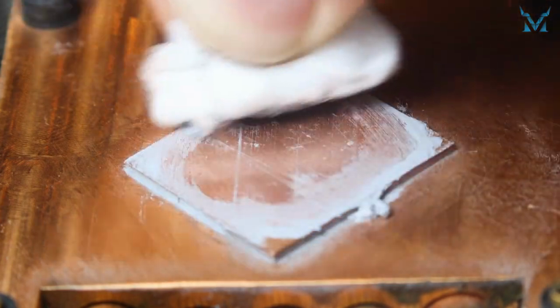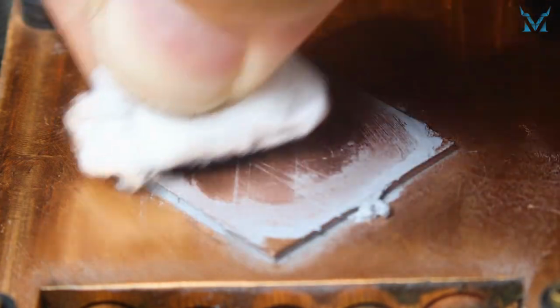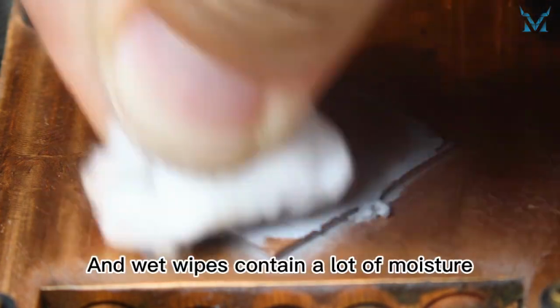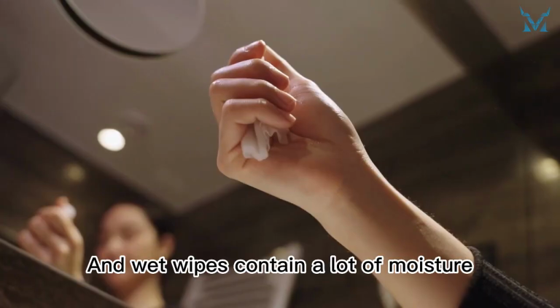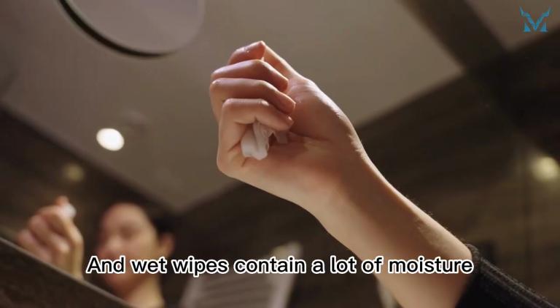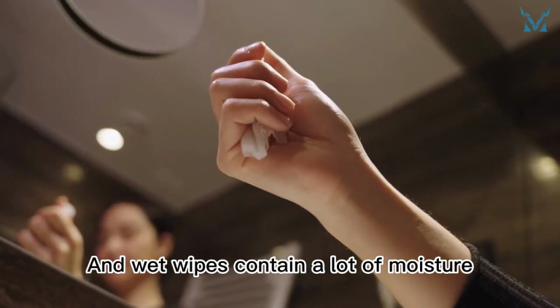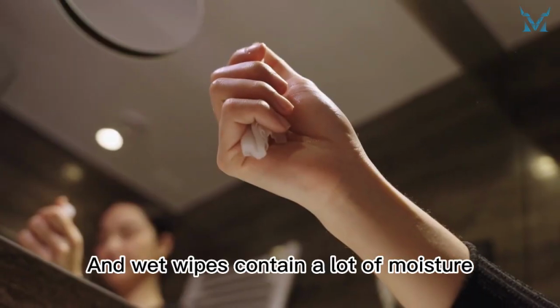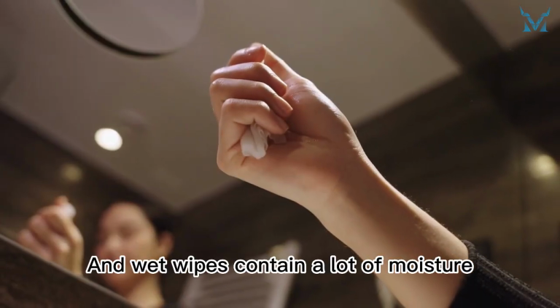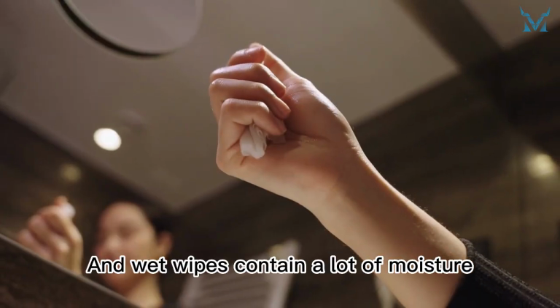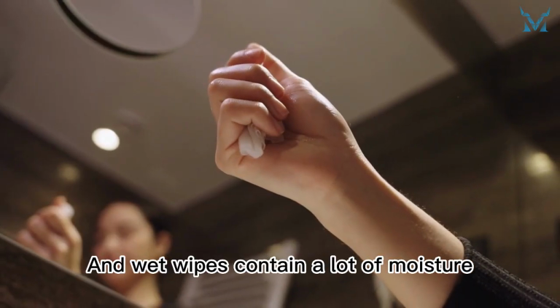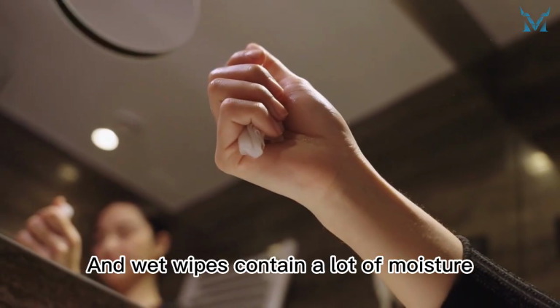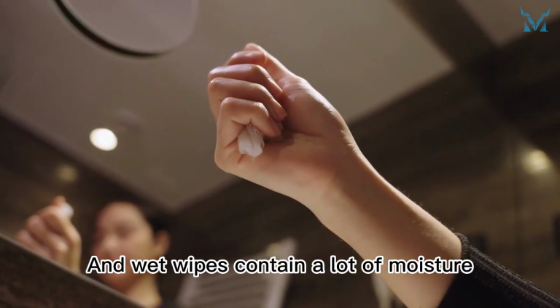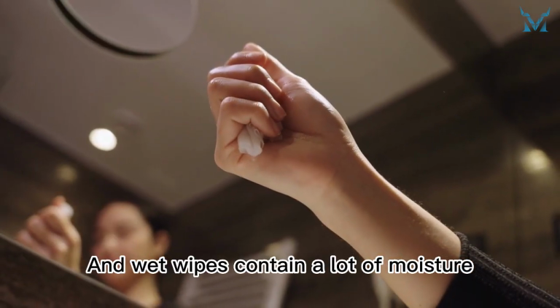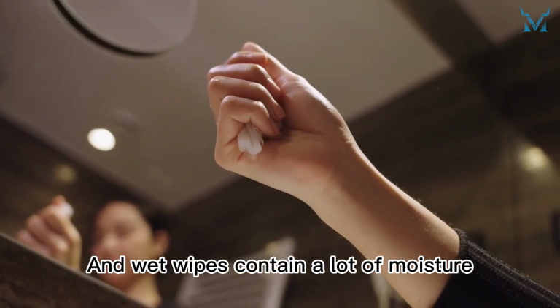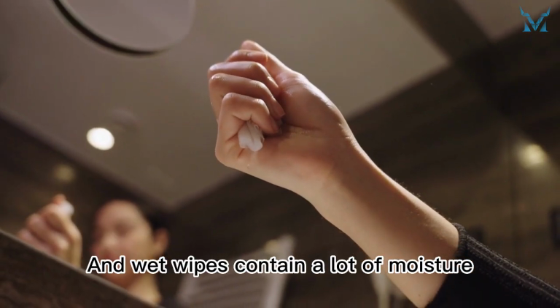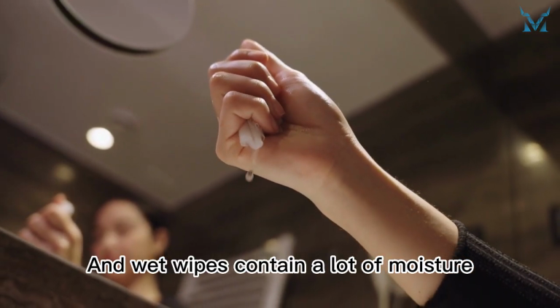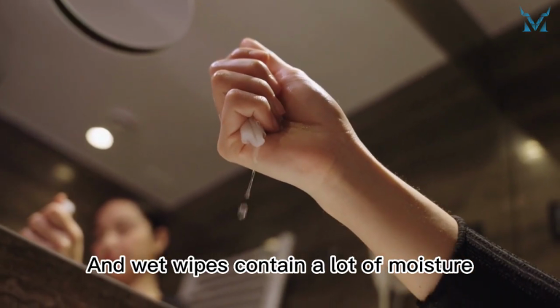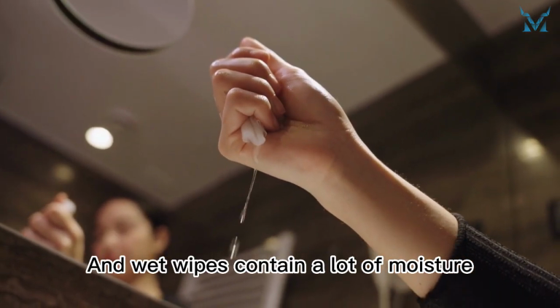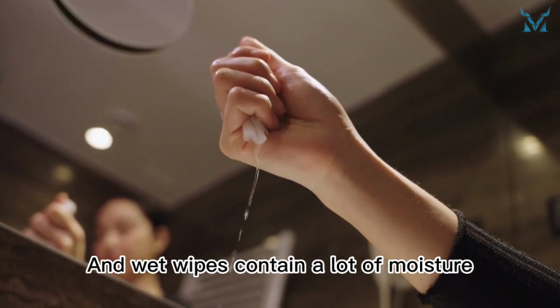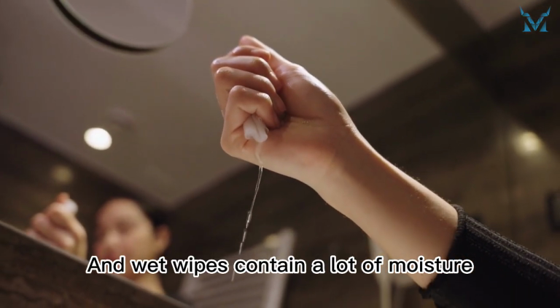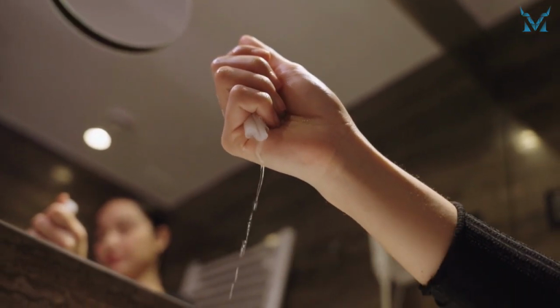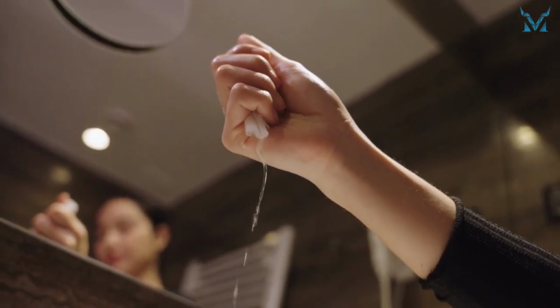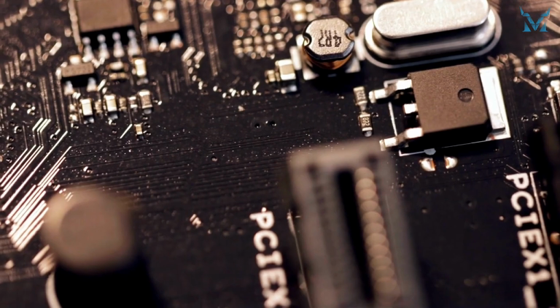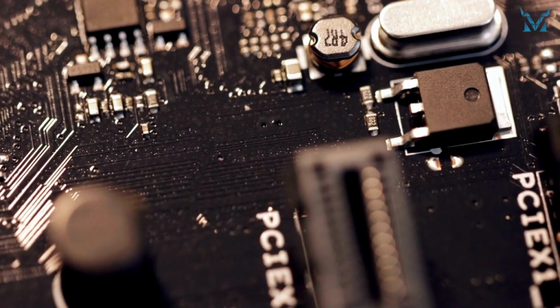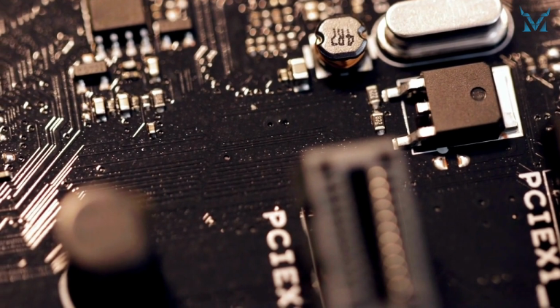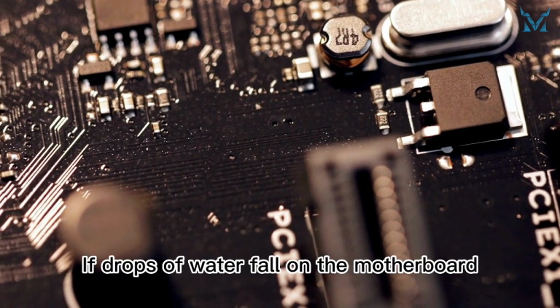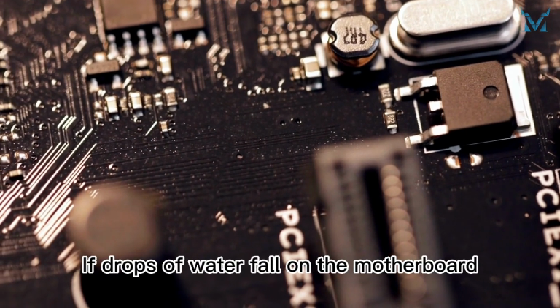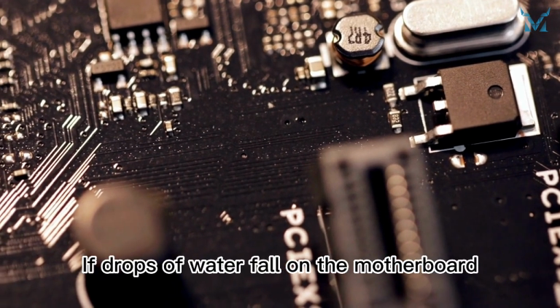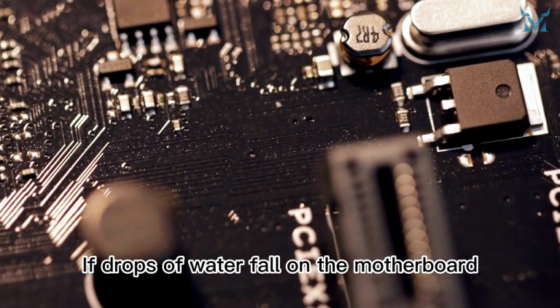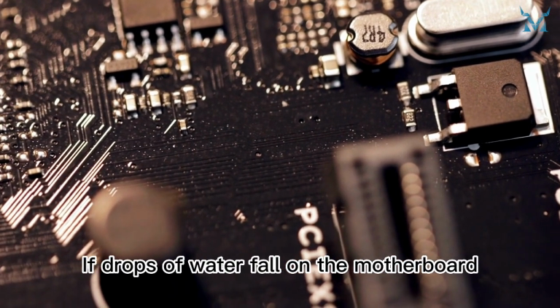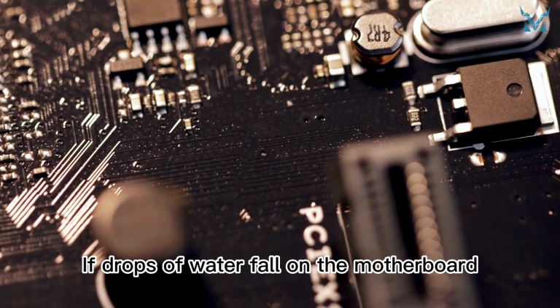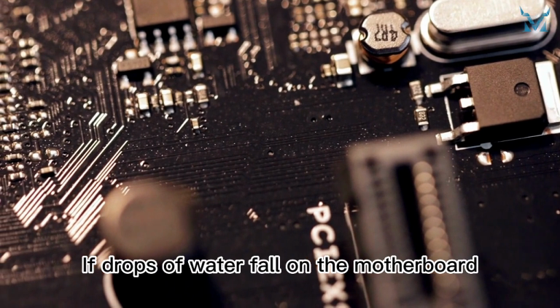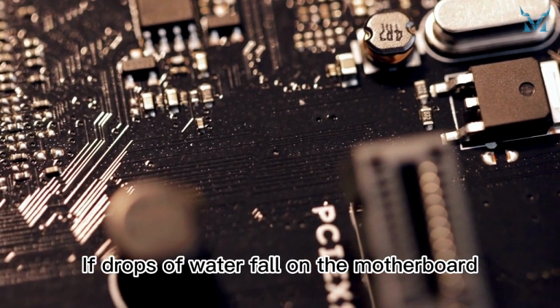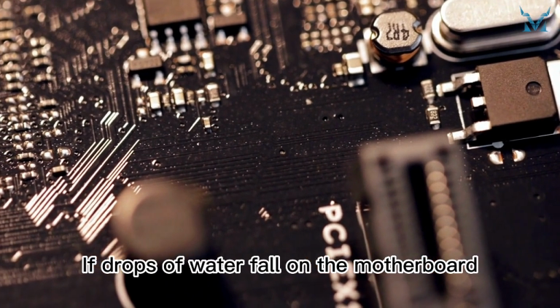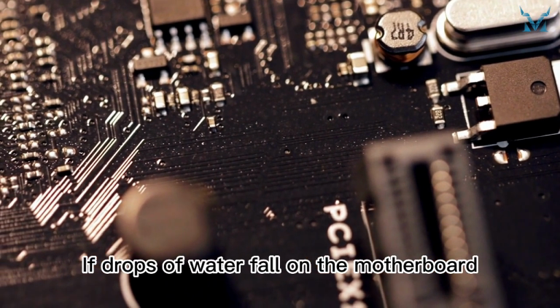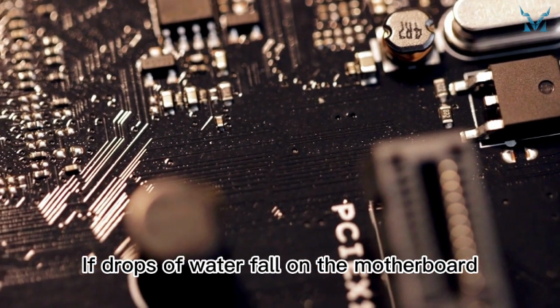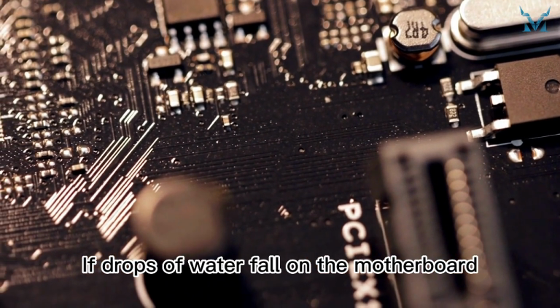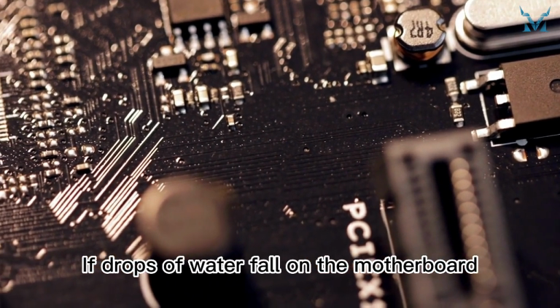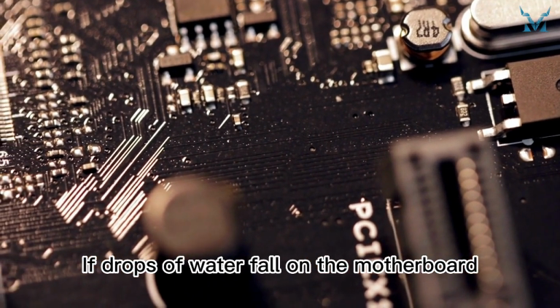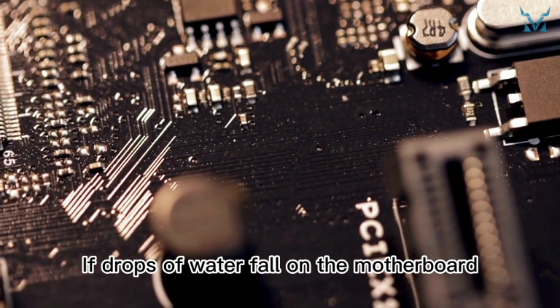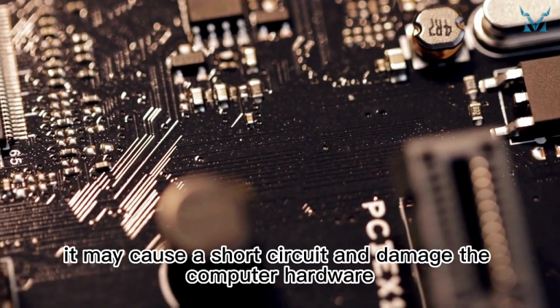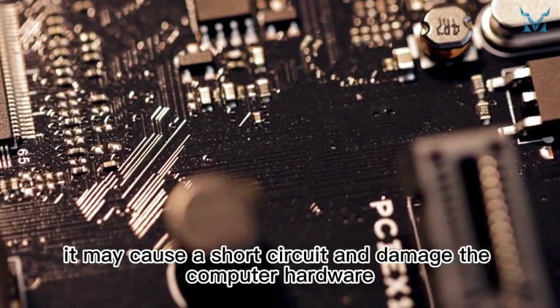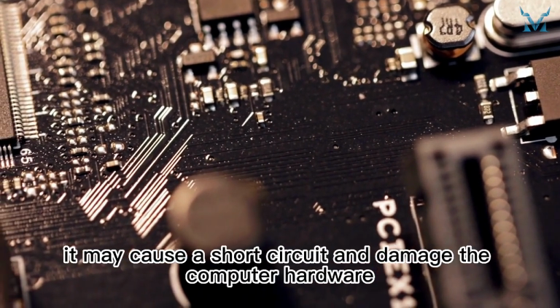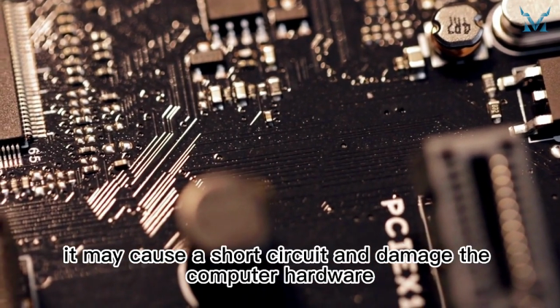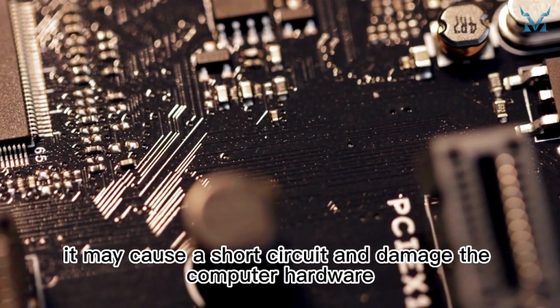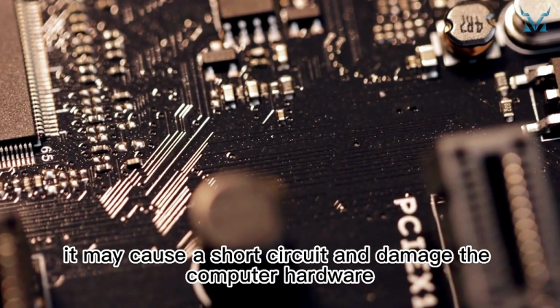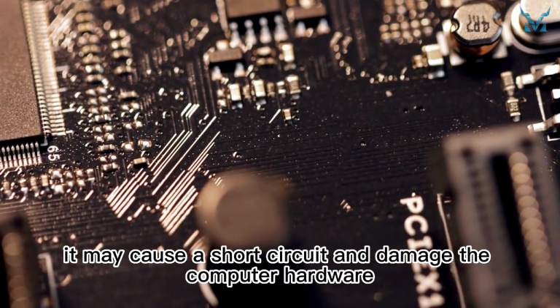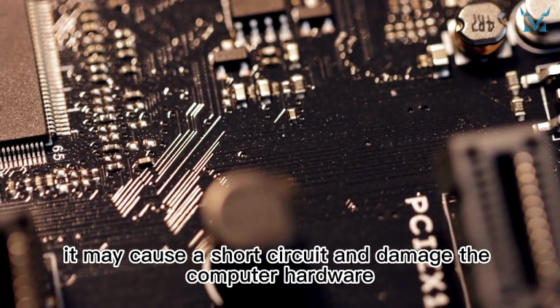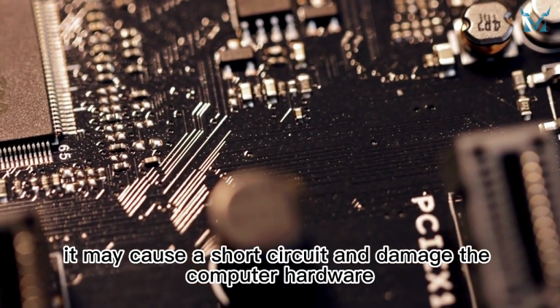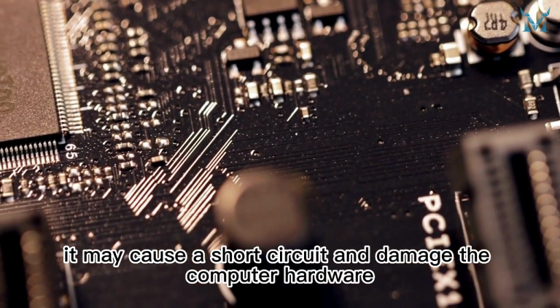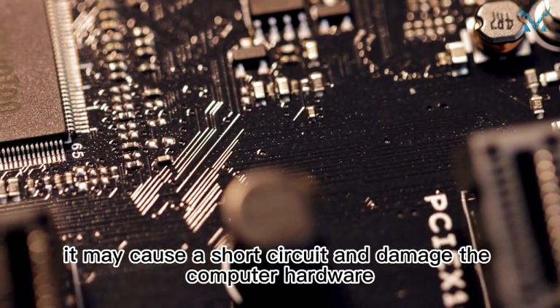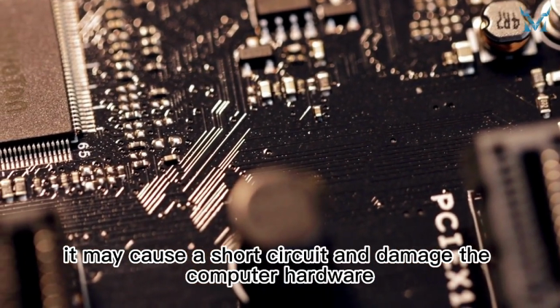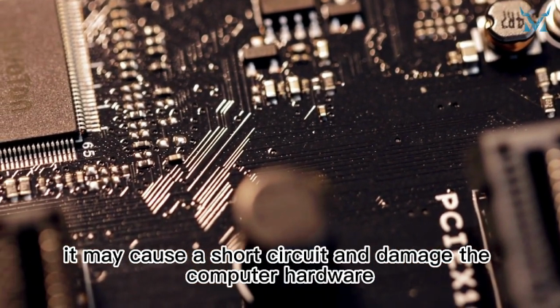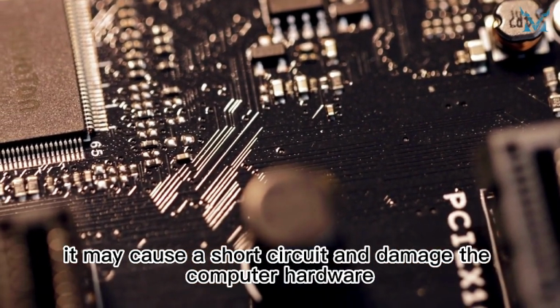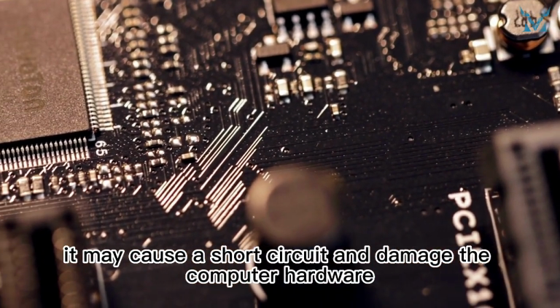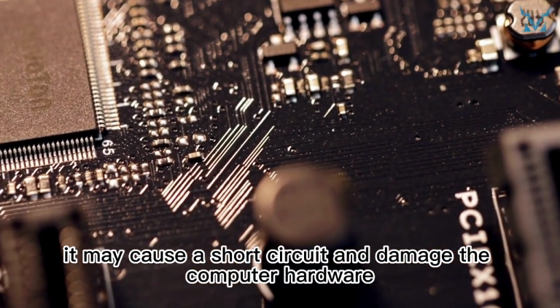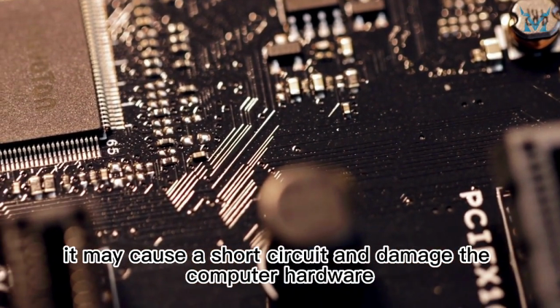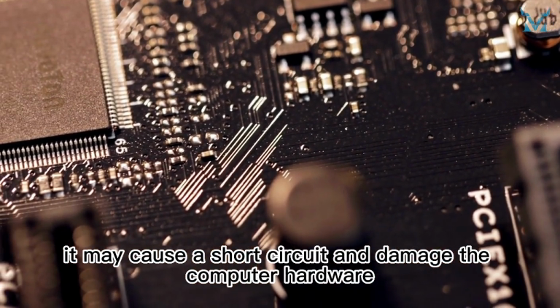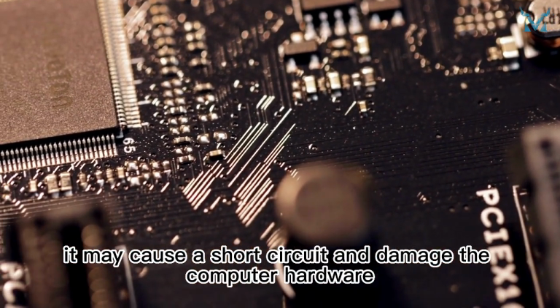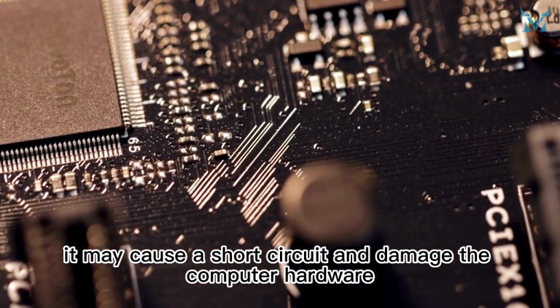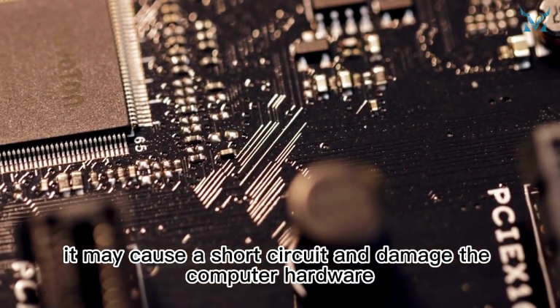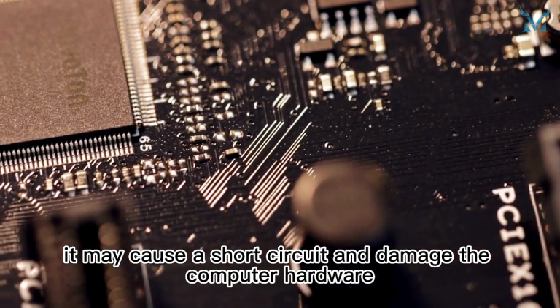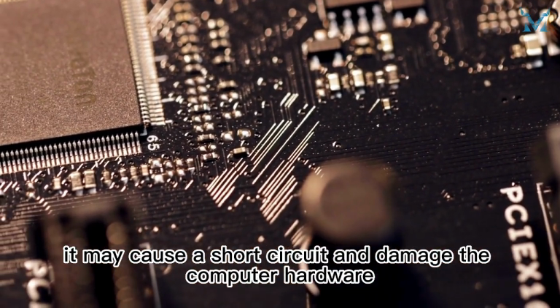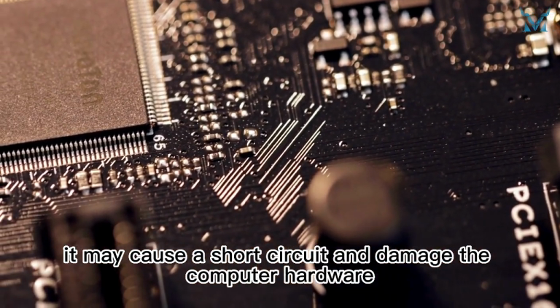And wet wipes contain a lot of moisture. If drops of water fall on the motherboard, it may cause a short circuit and damage the computer hardware.